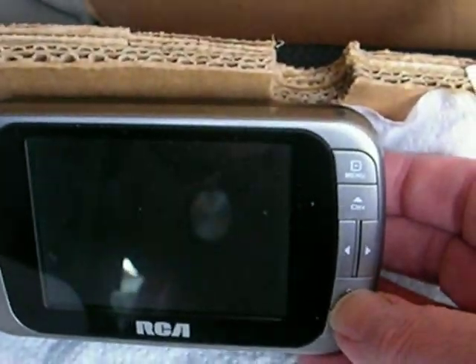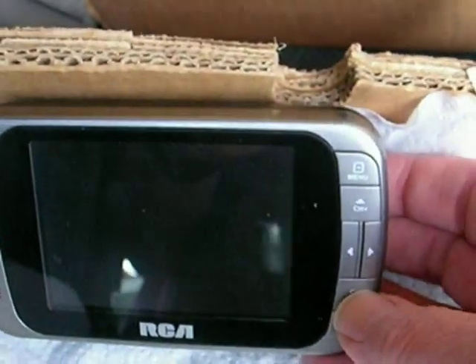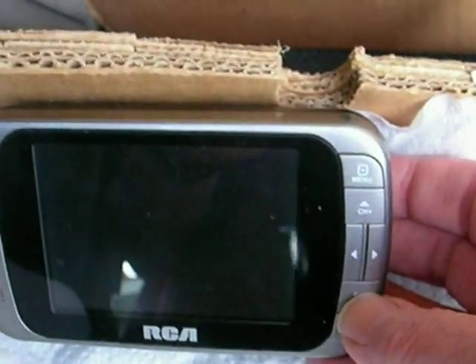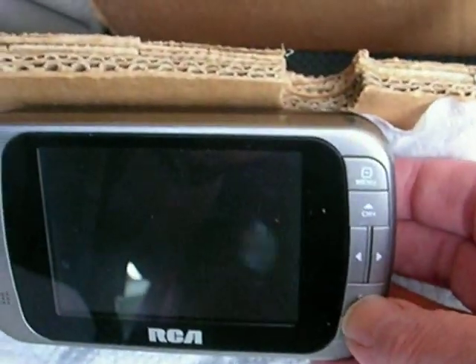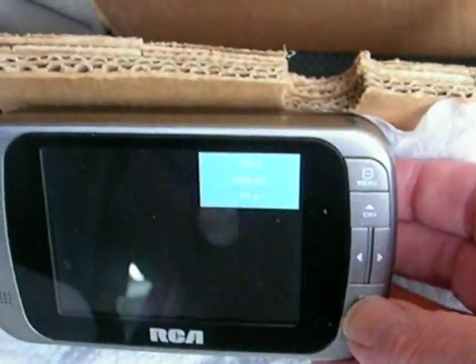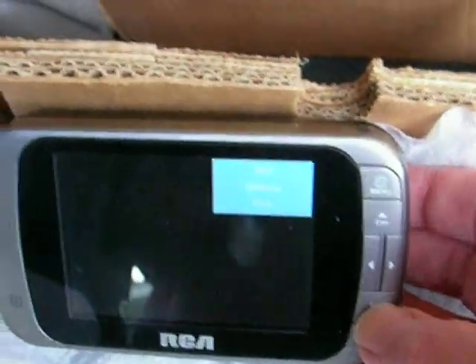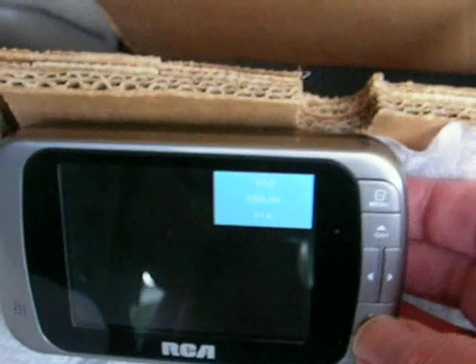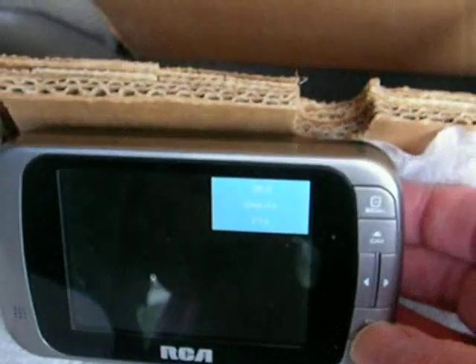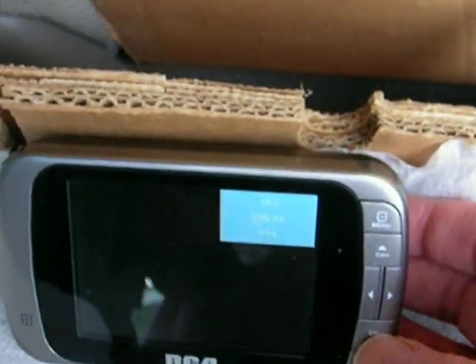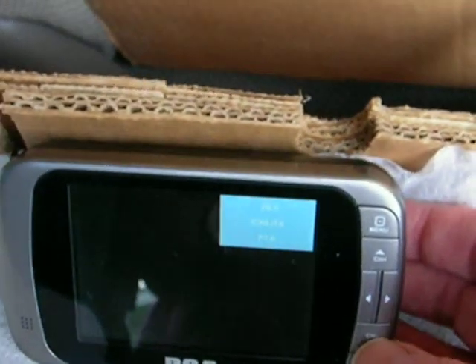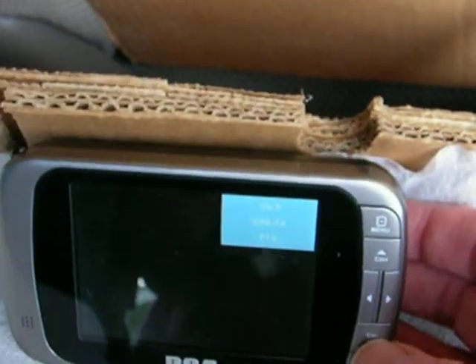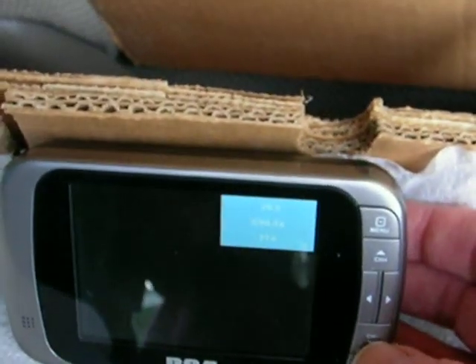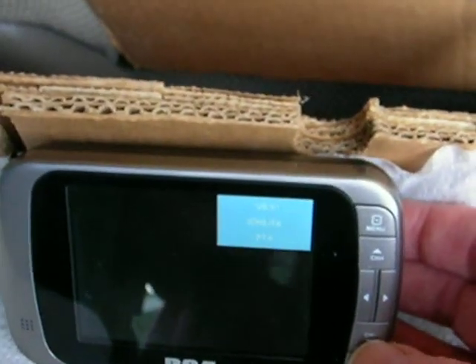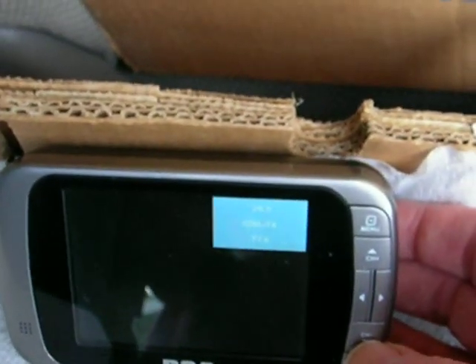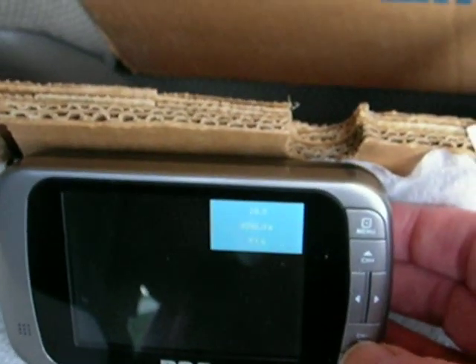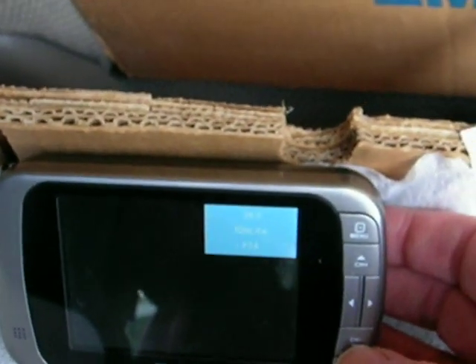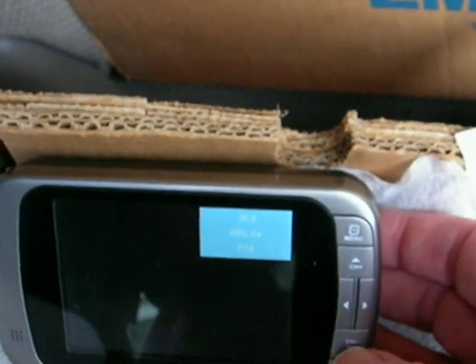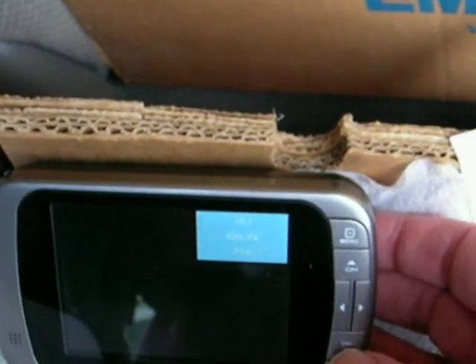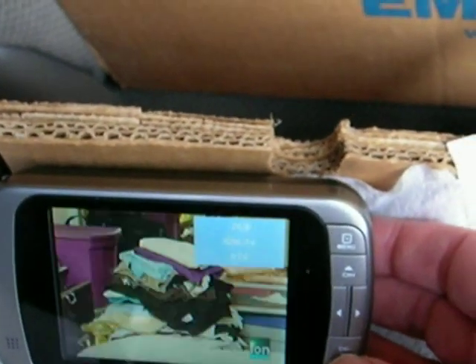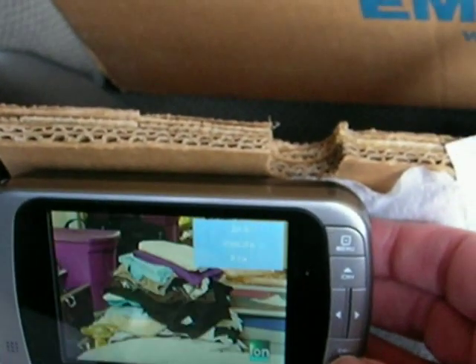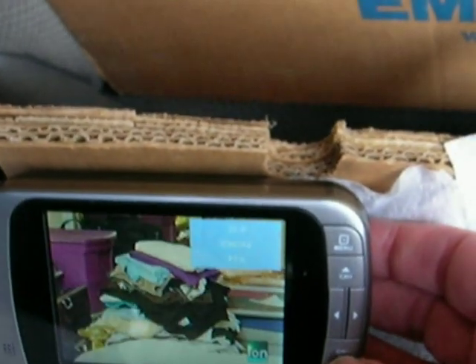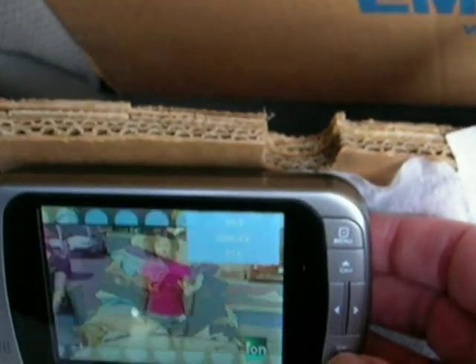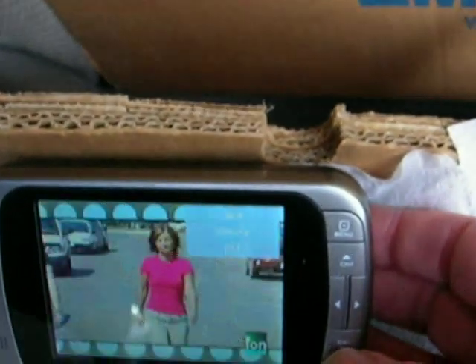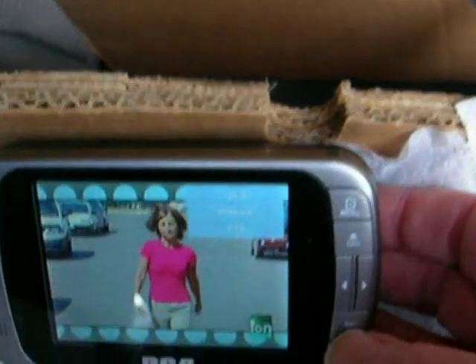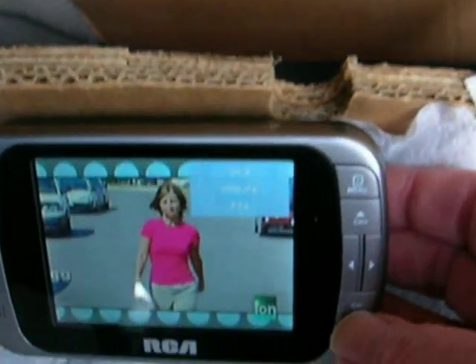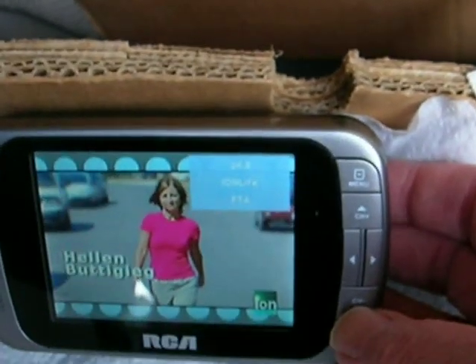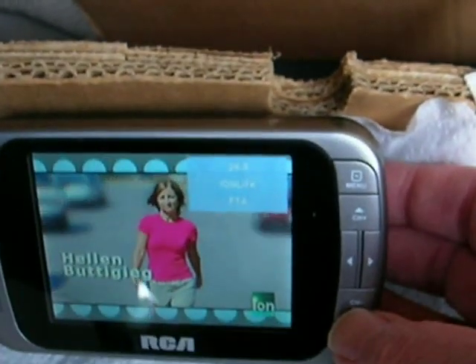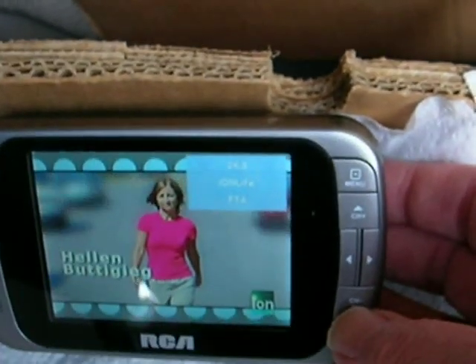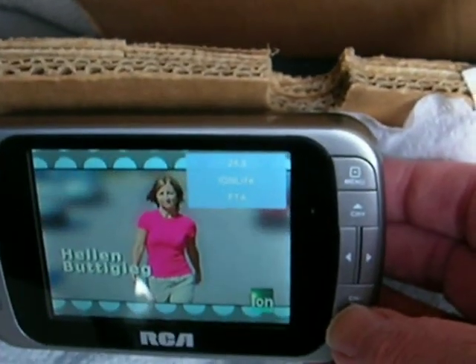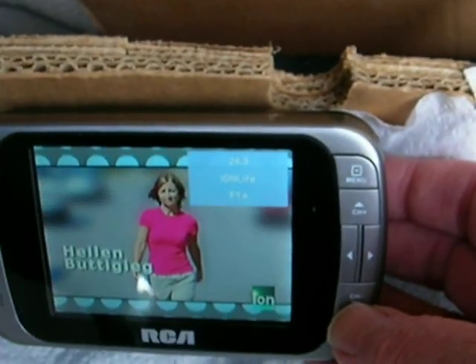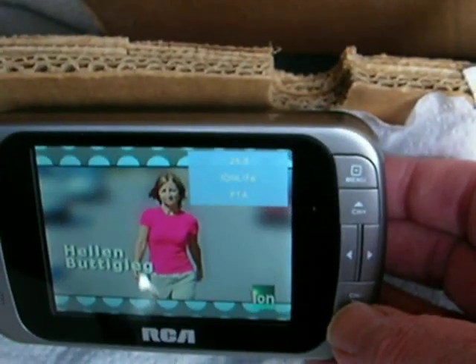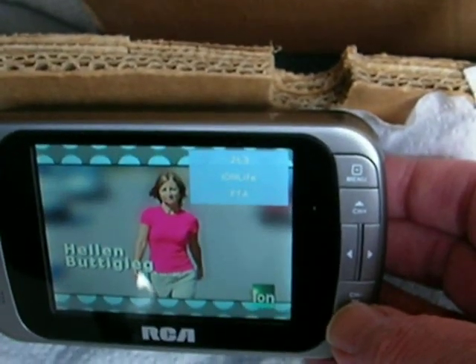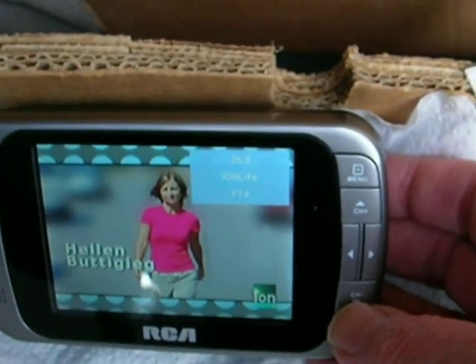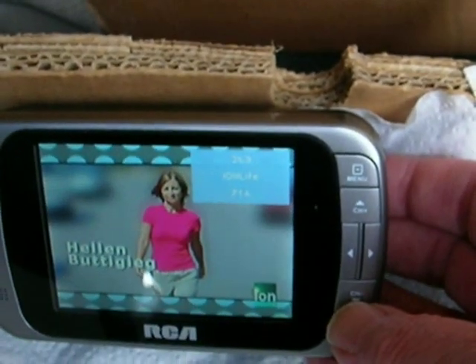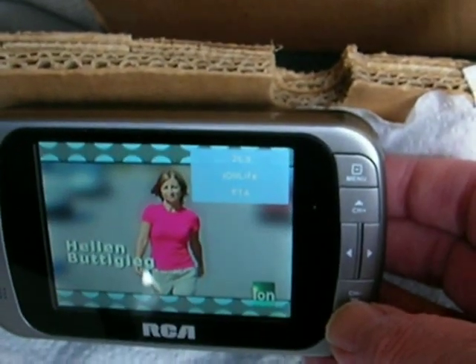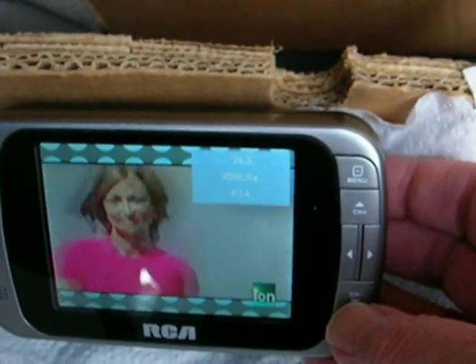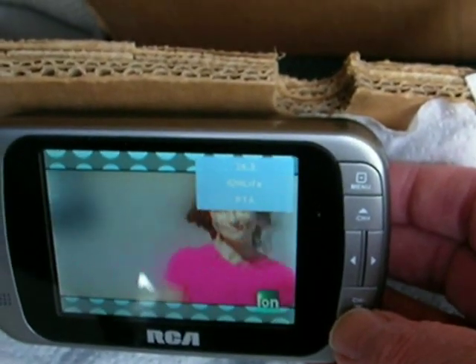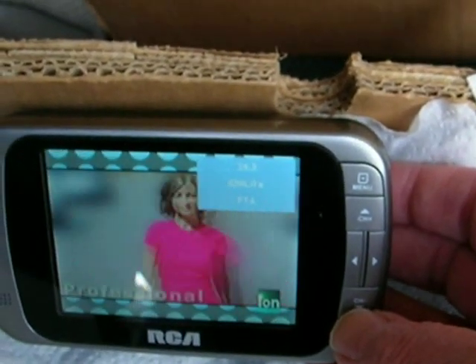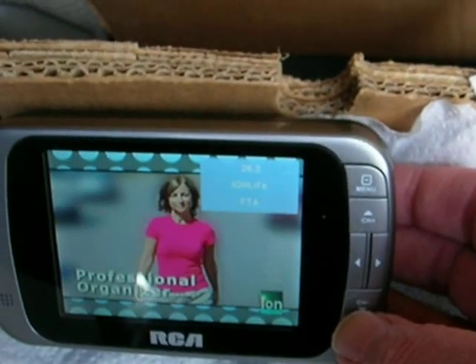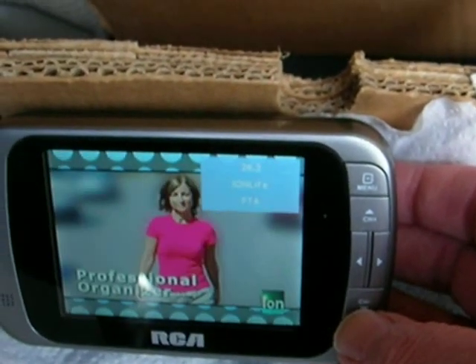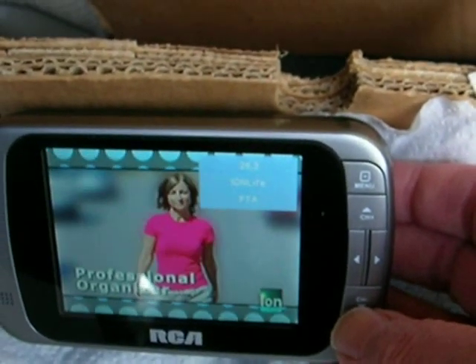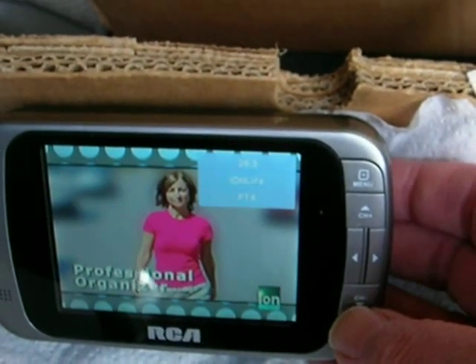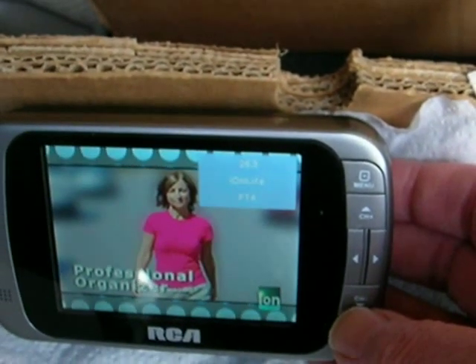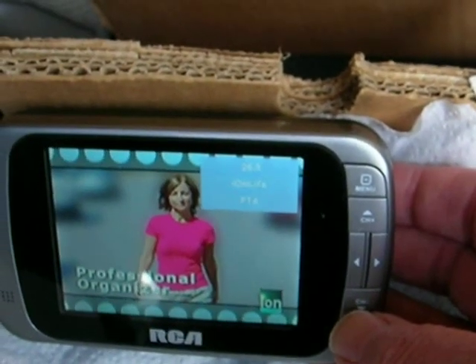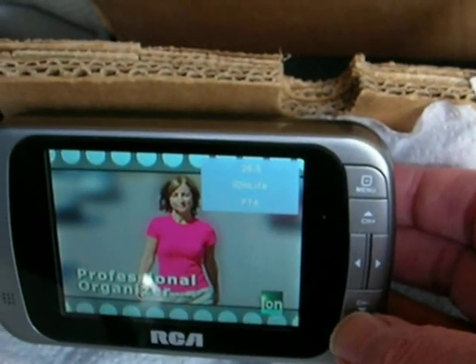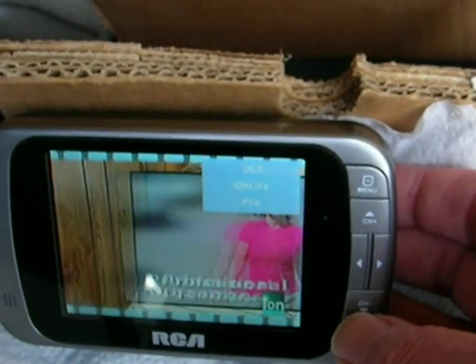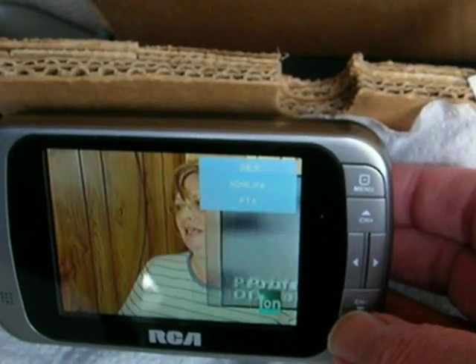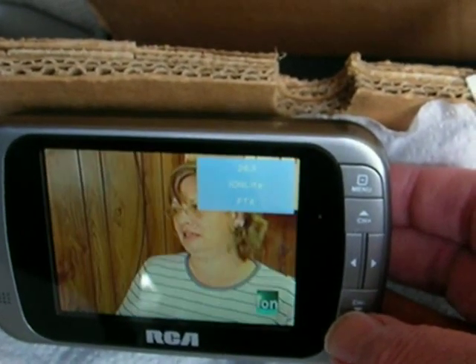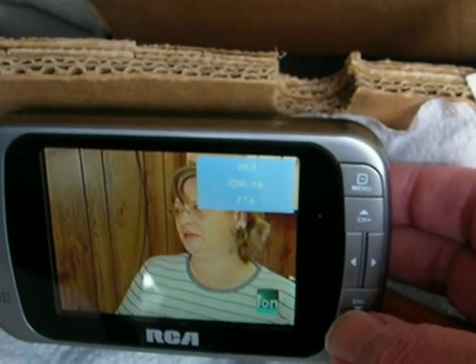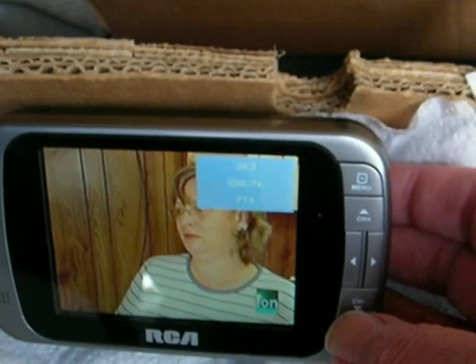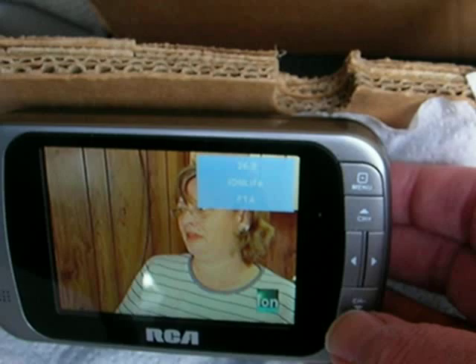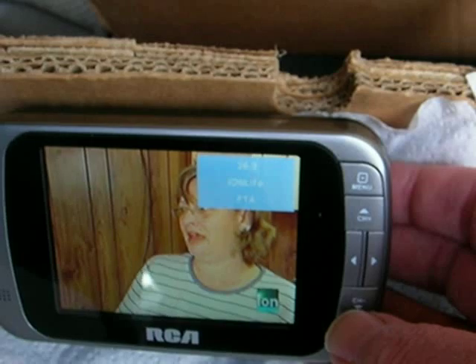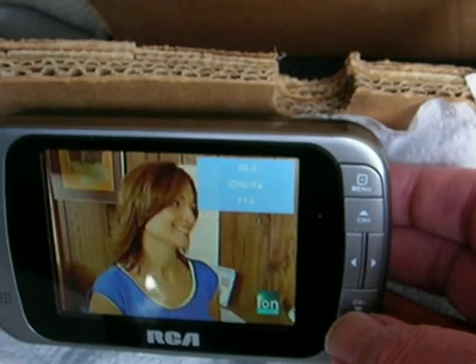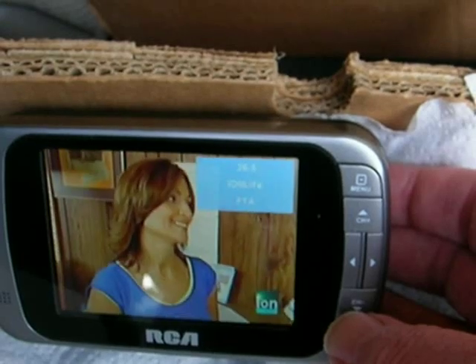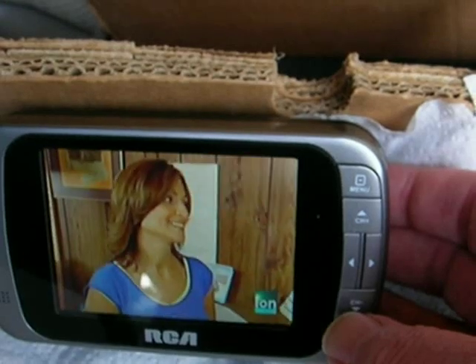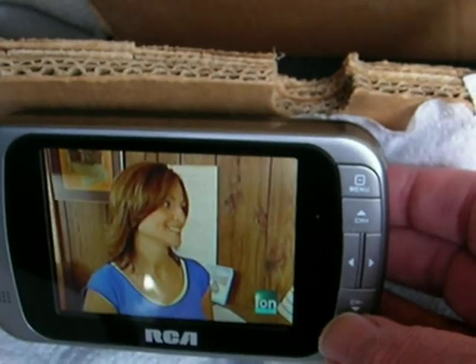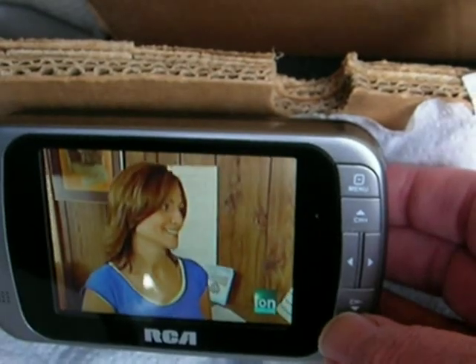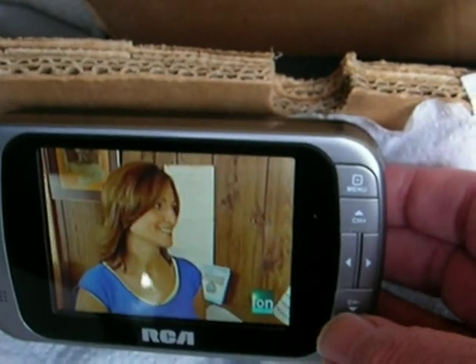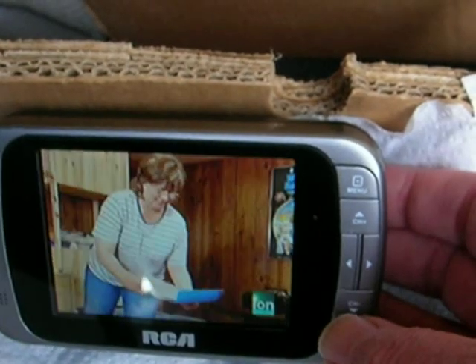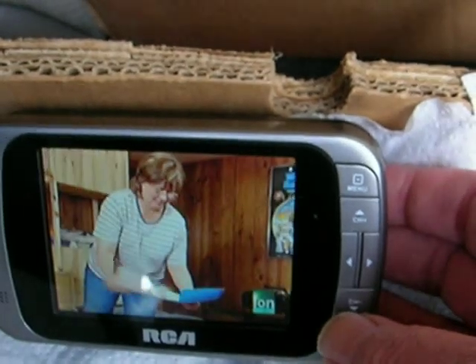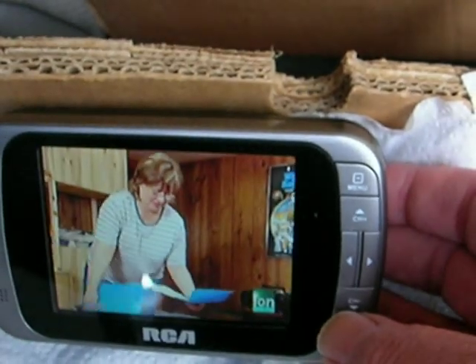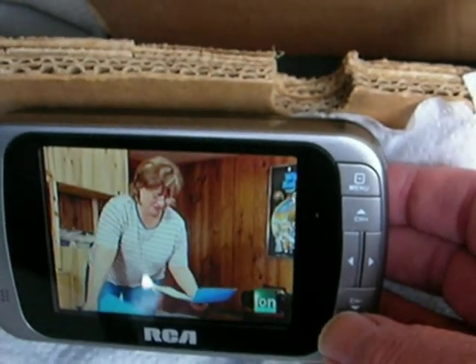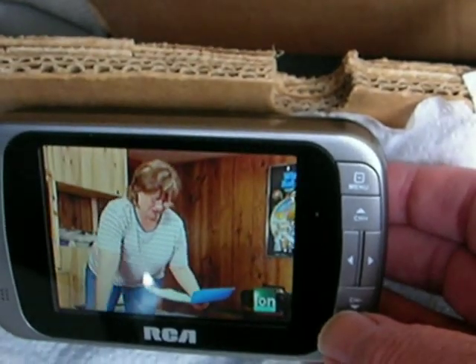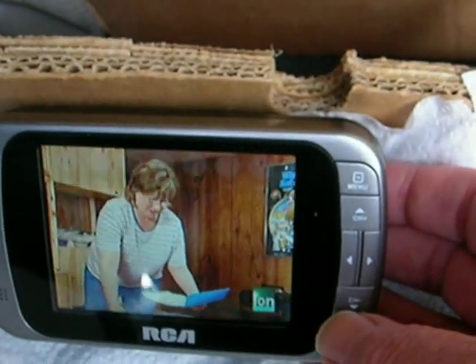My goal is to get away from expensive cable TV, and I never knew you'd even be able to do this — because, as I say, I'm in a fringe area.